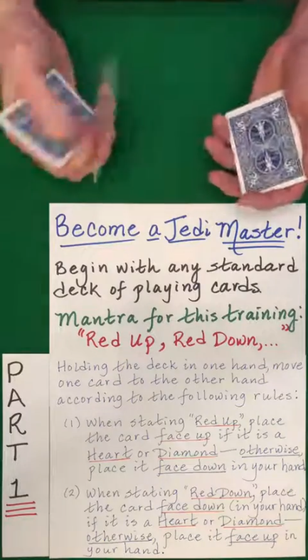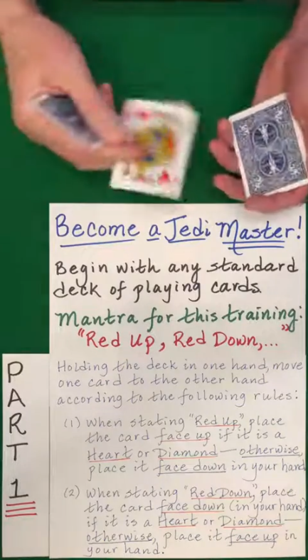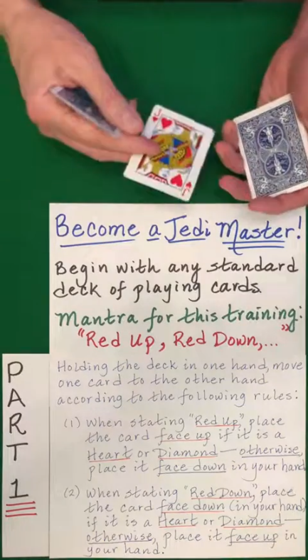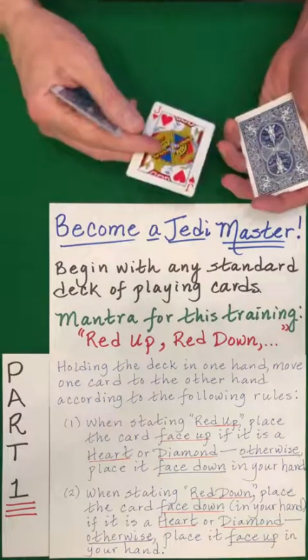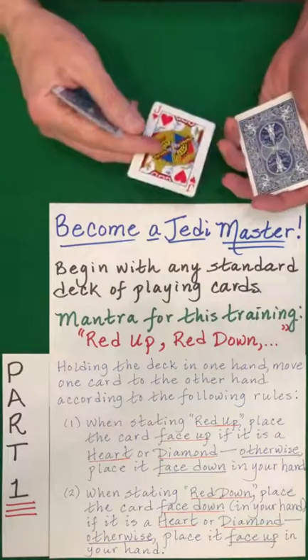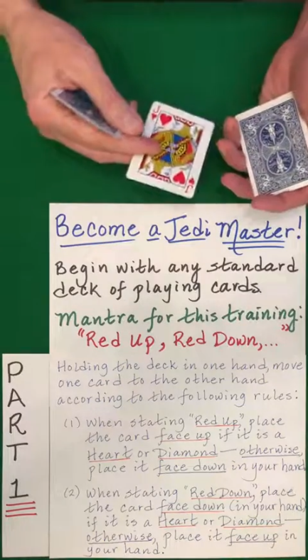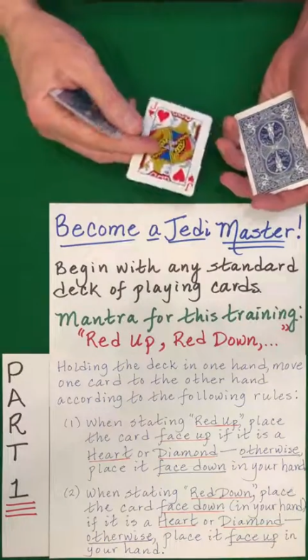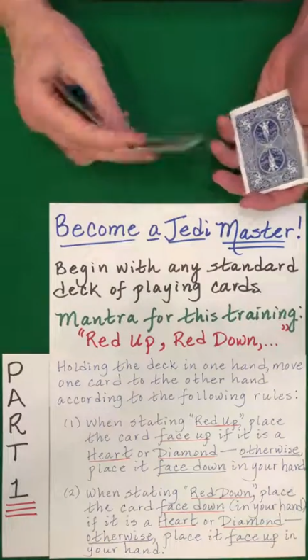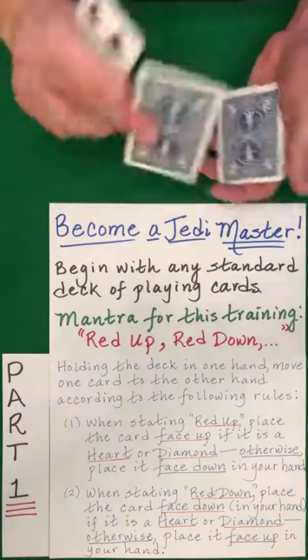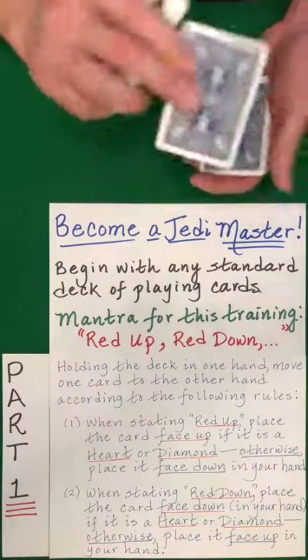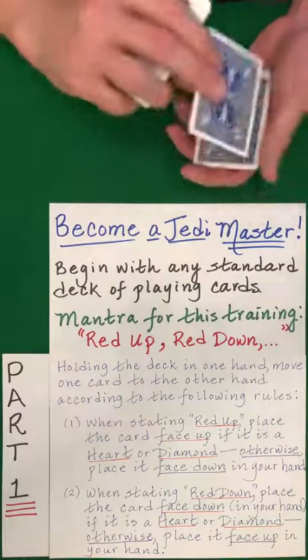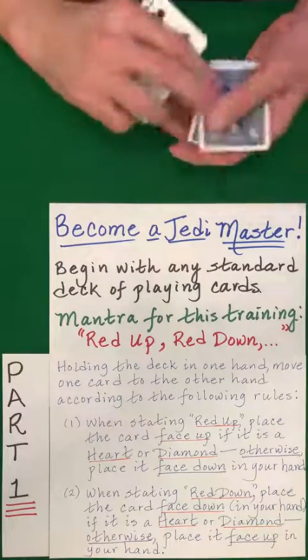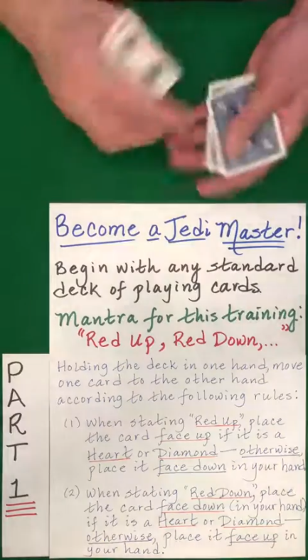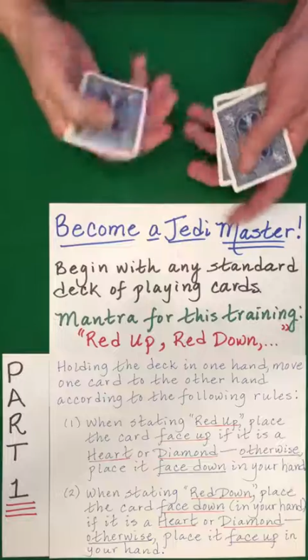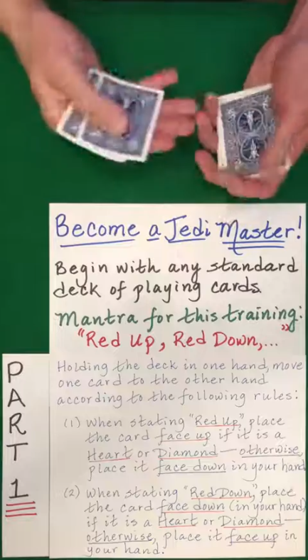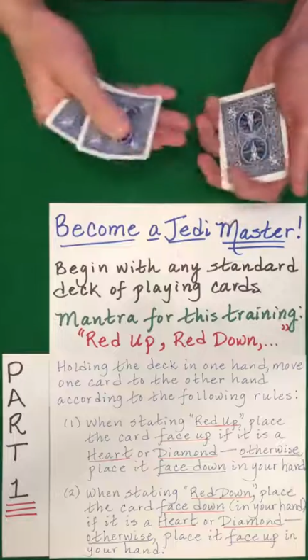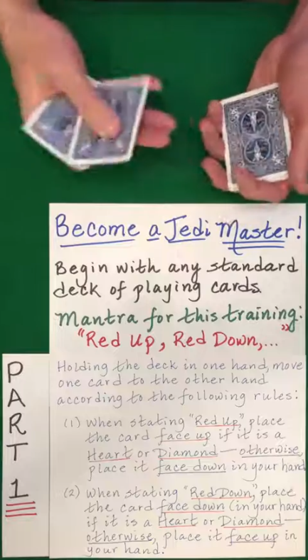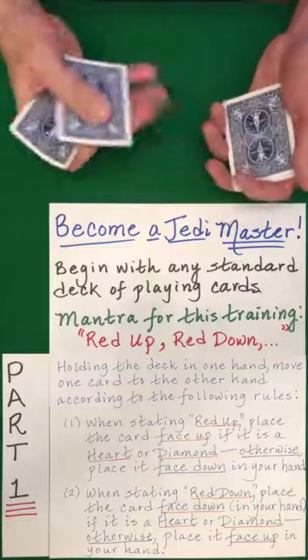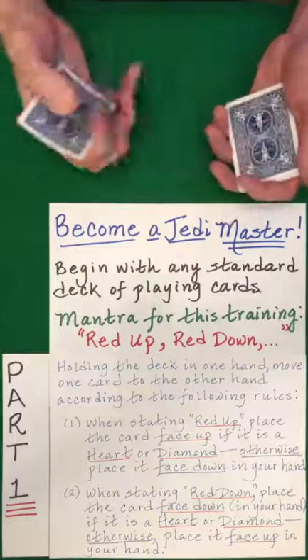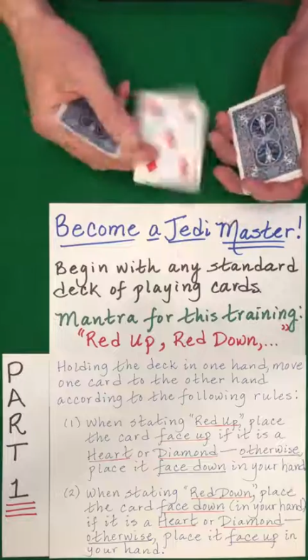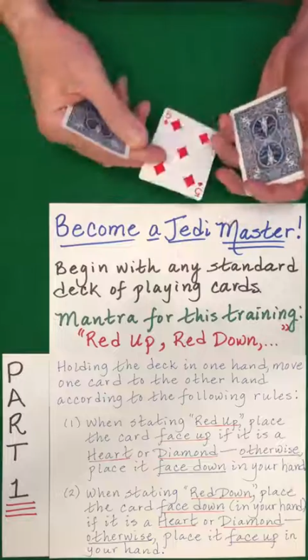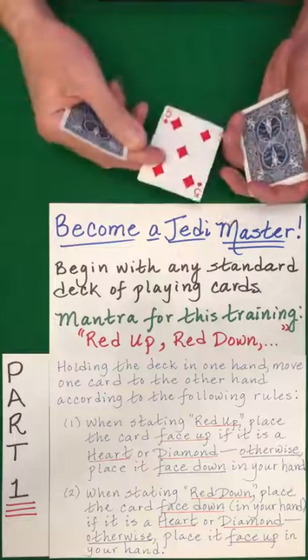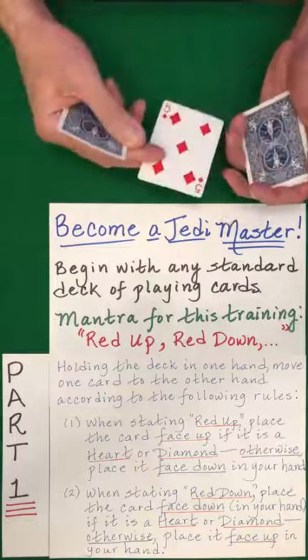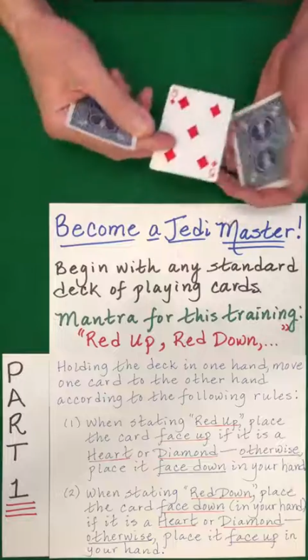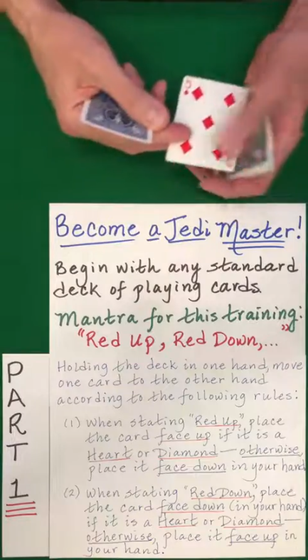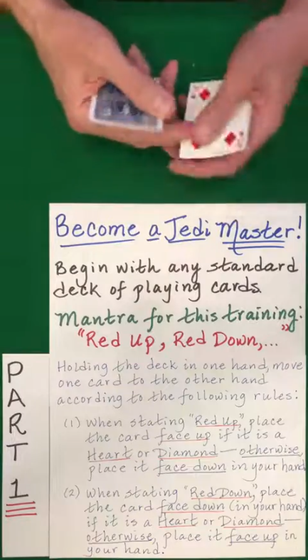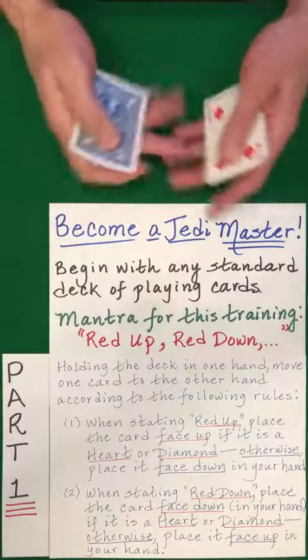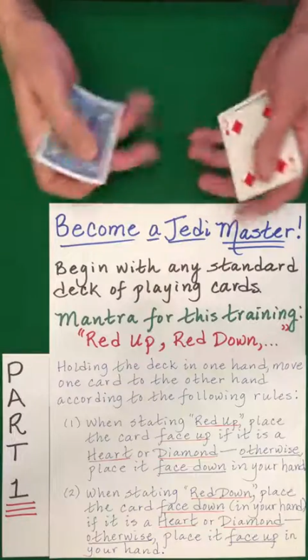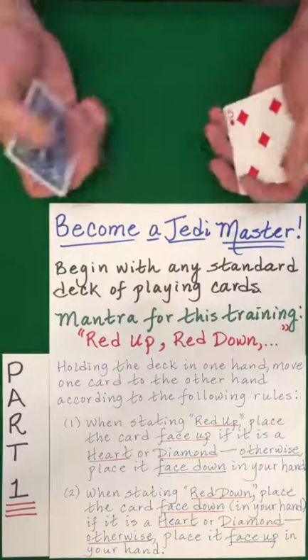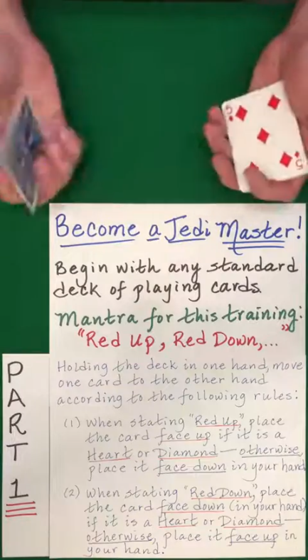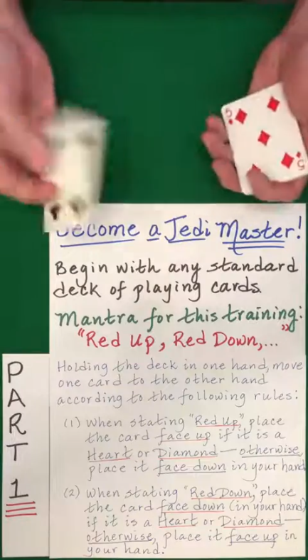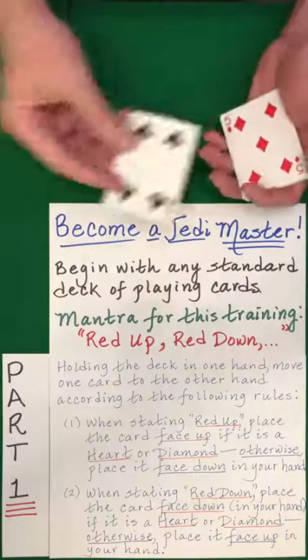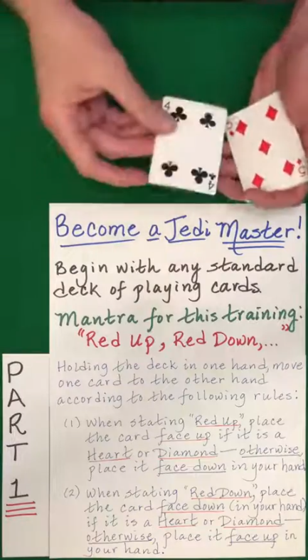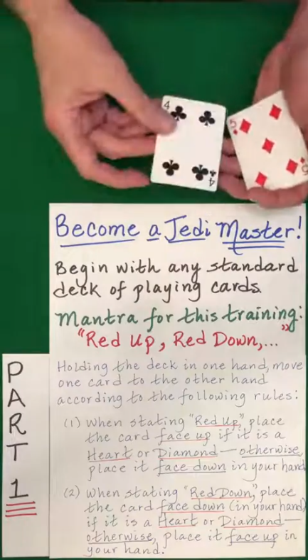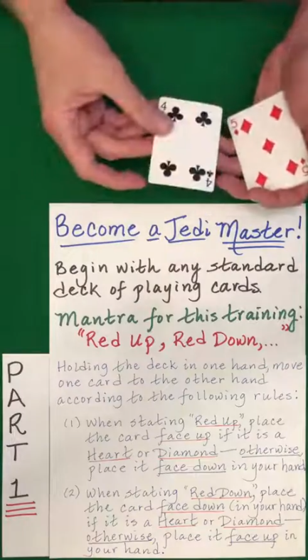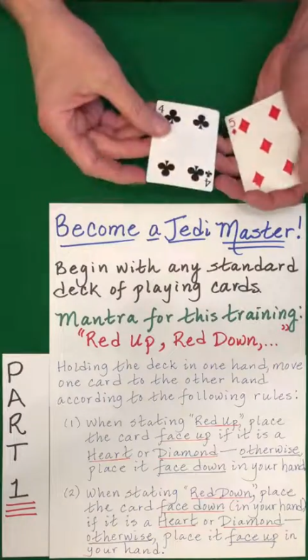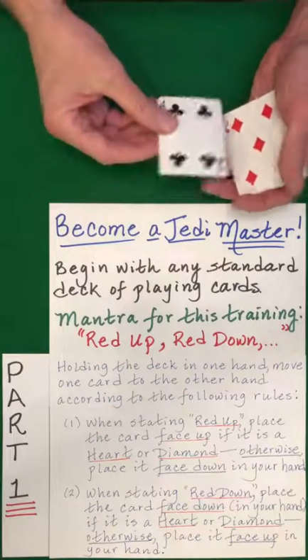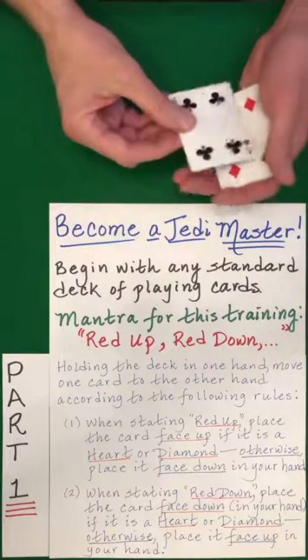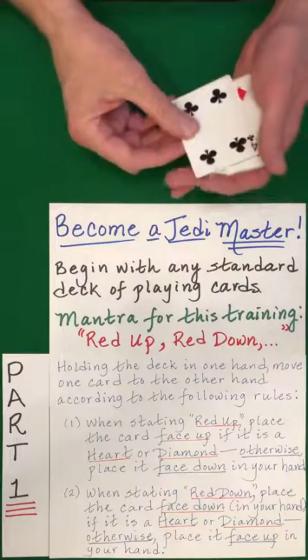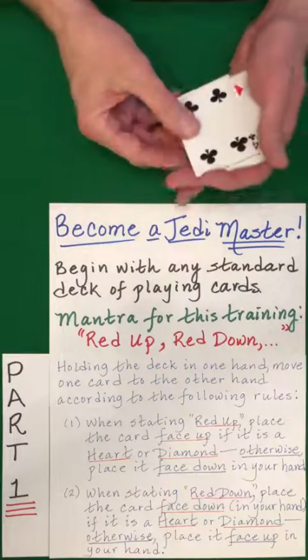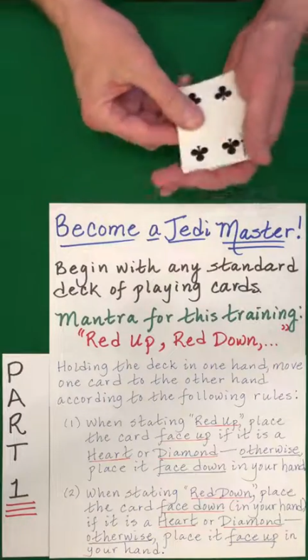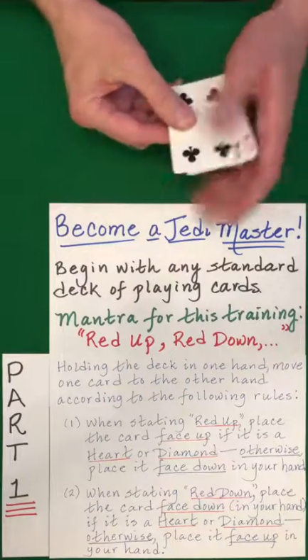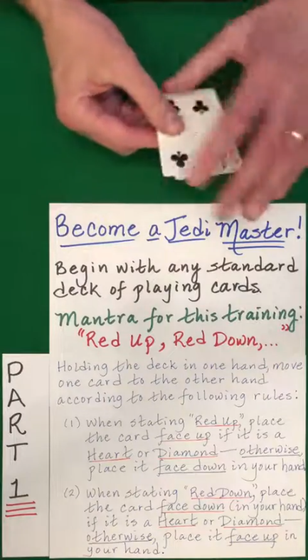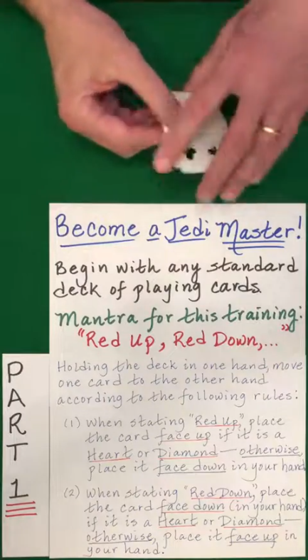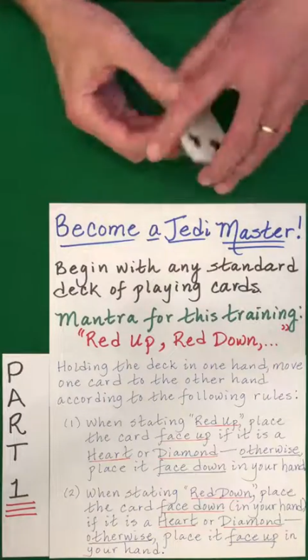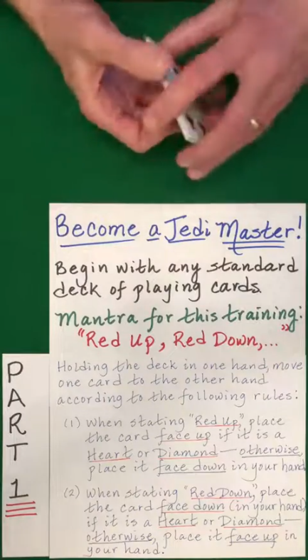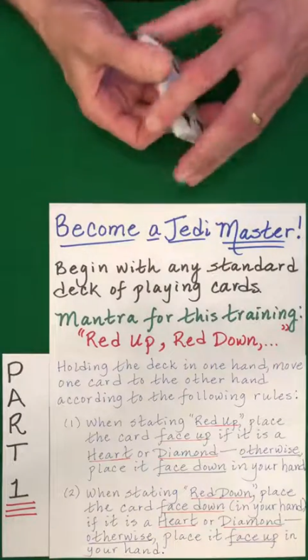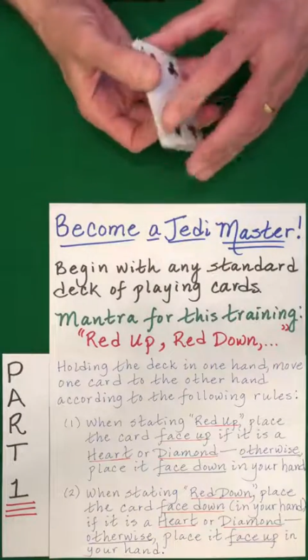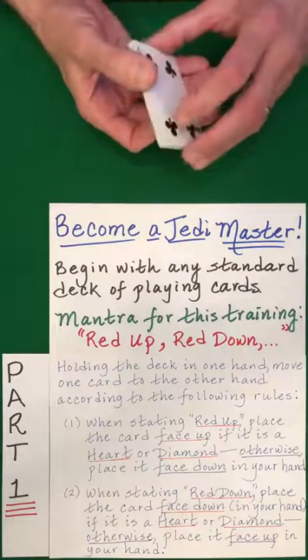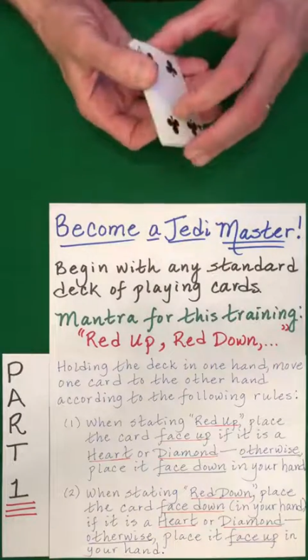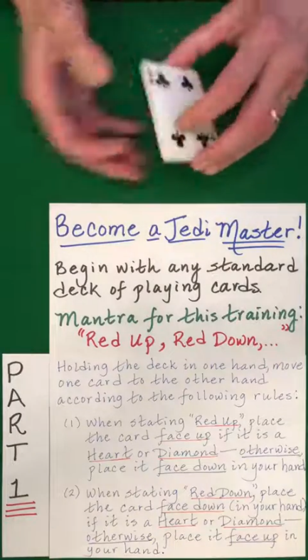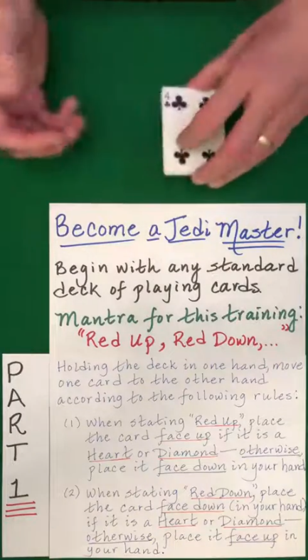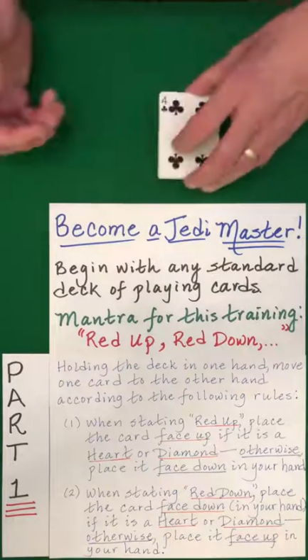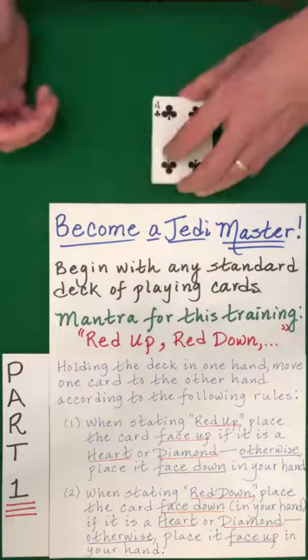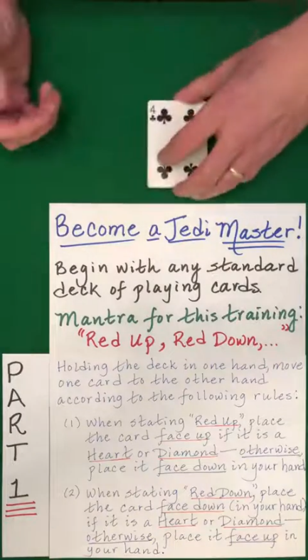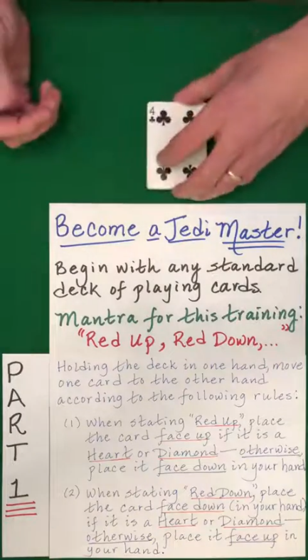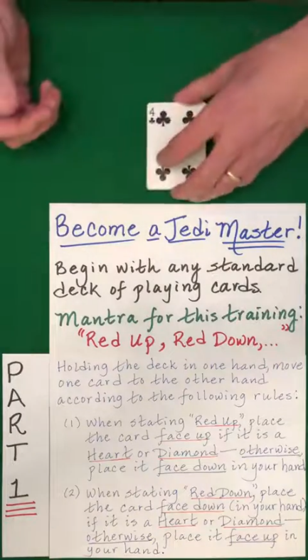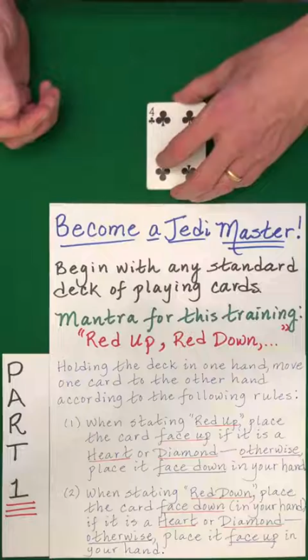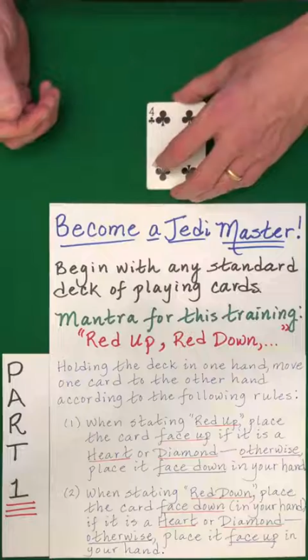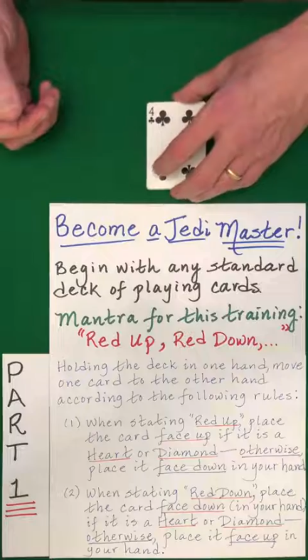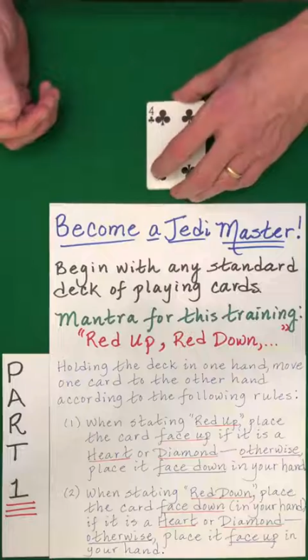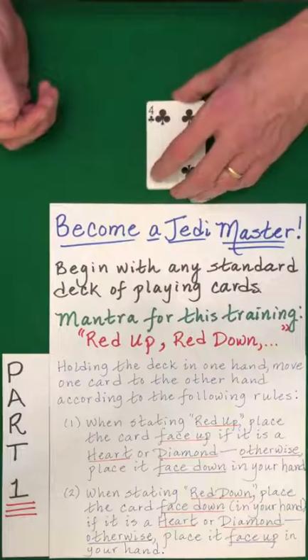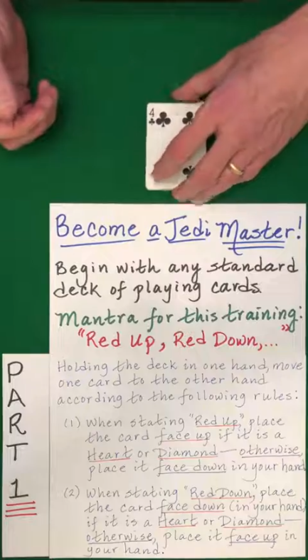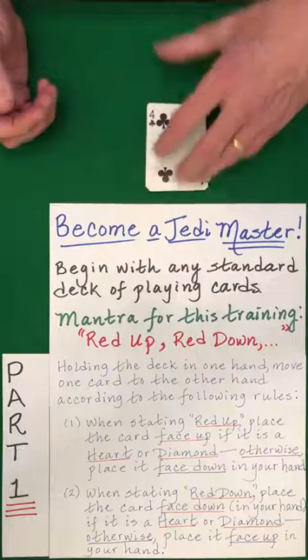Red down. Red up — yes. Red down. We do the opposite. Here is our packet for part two.